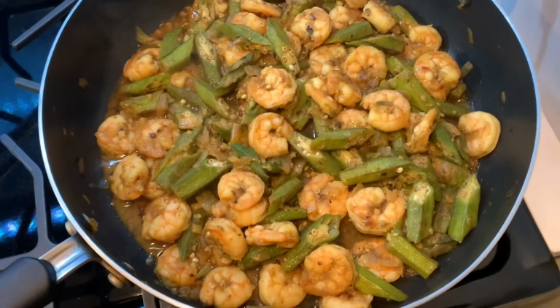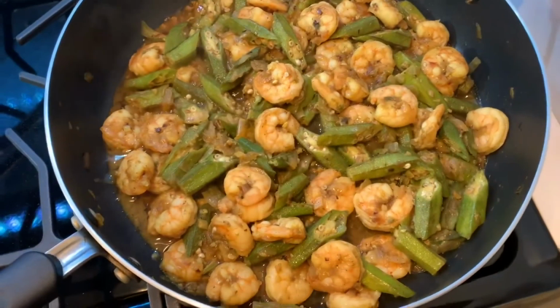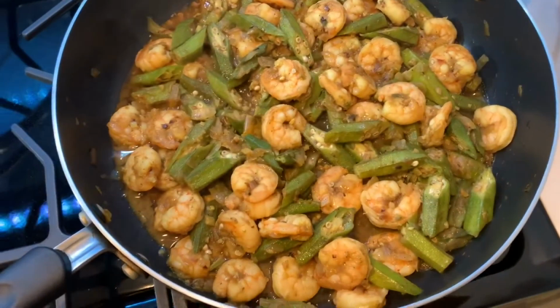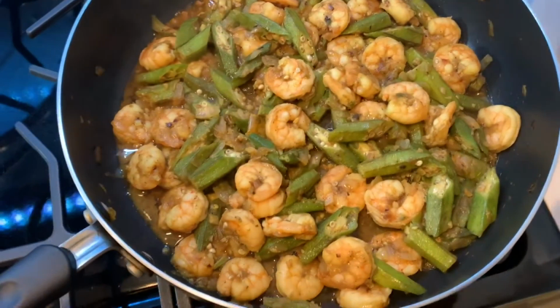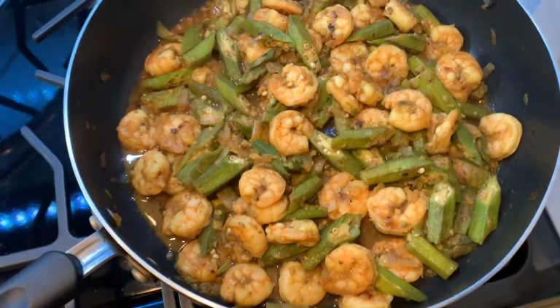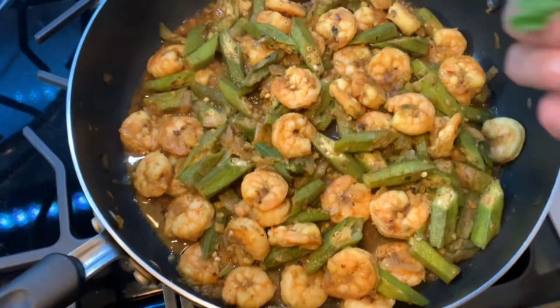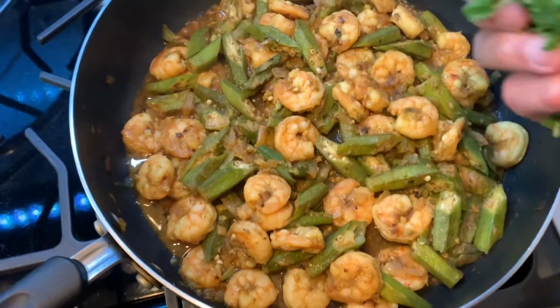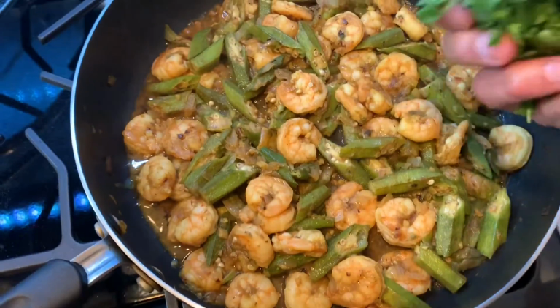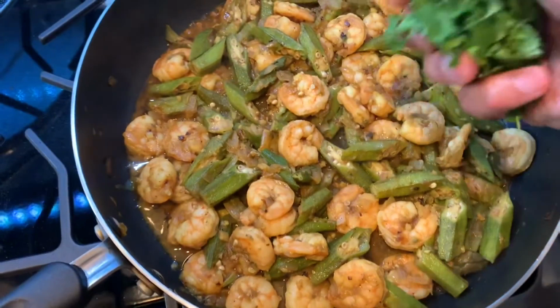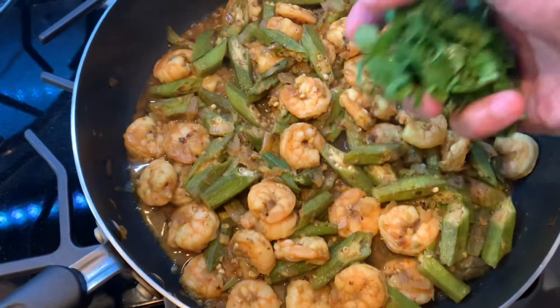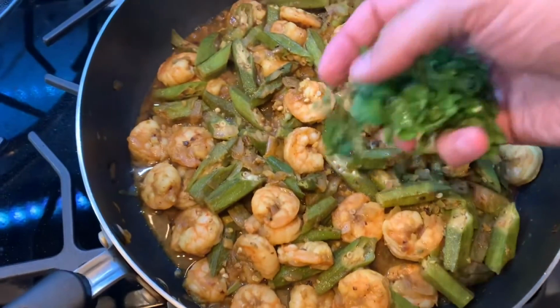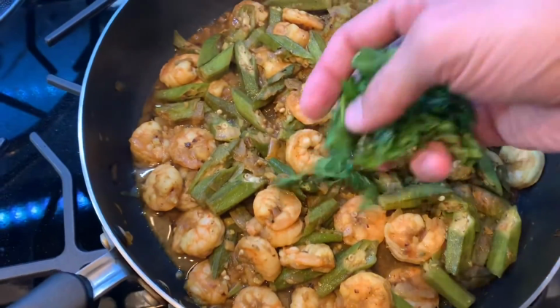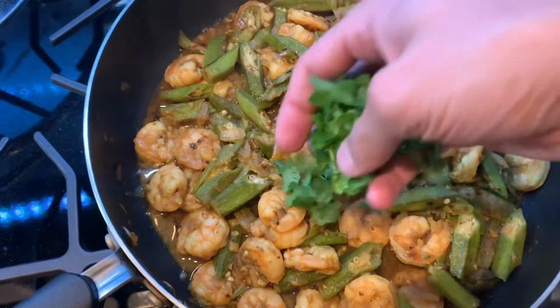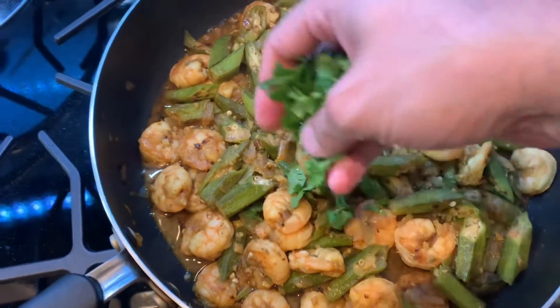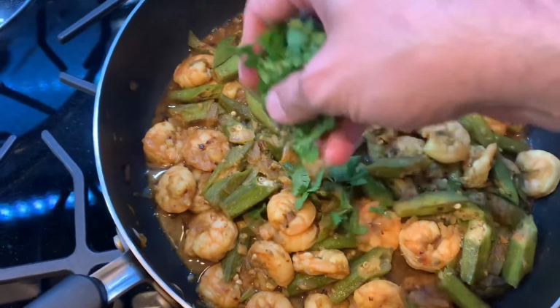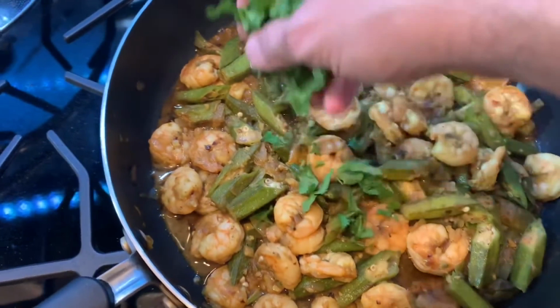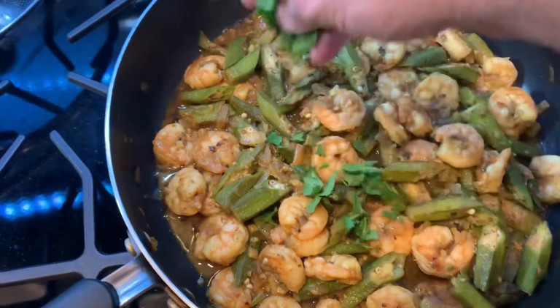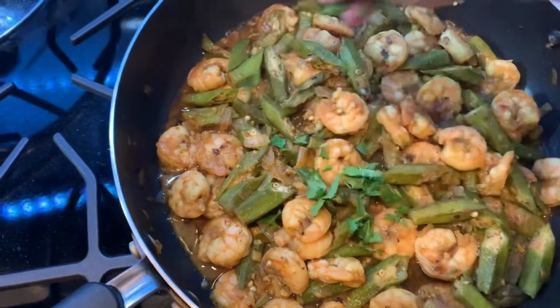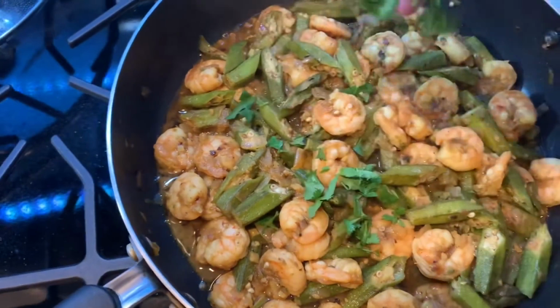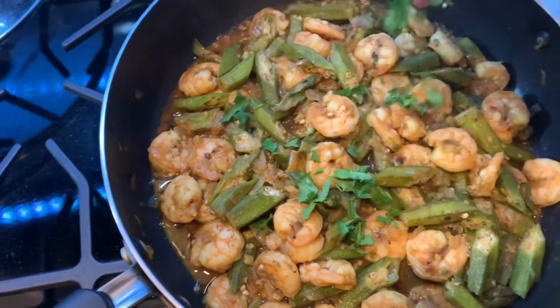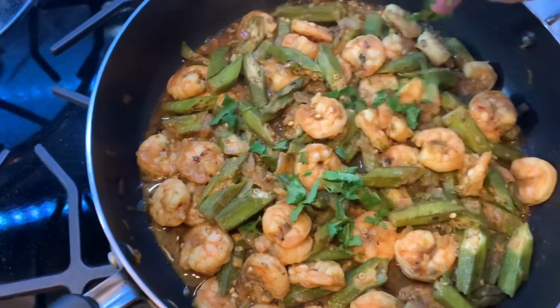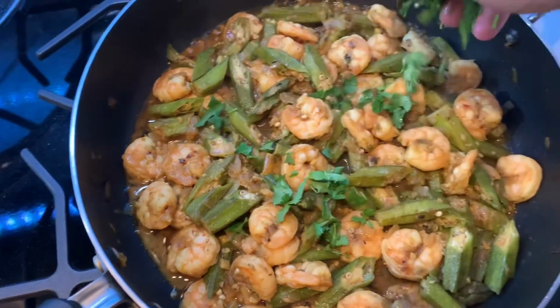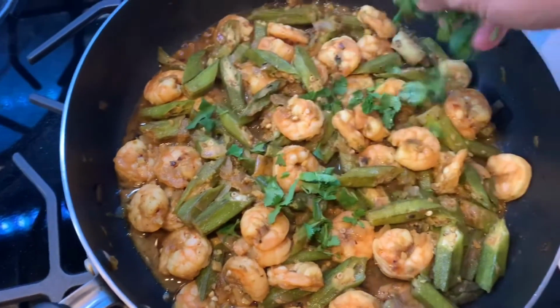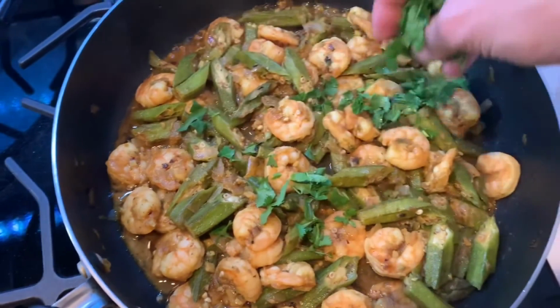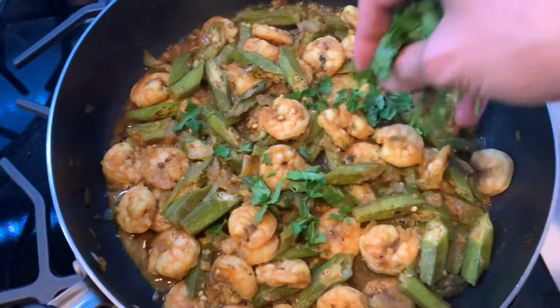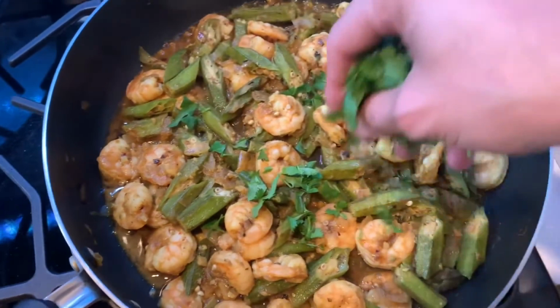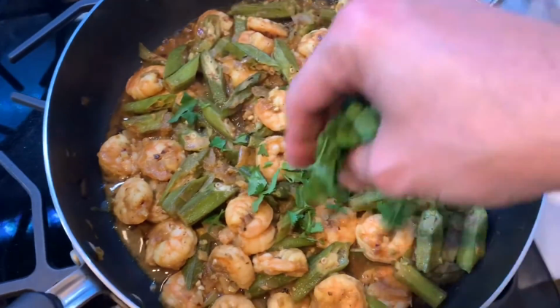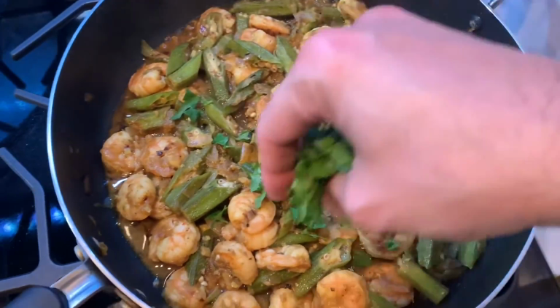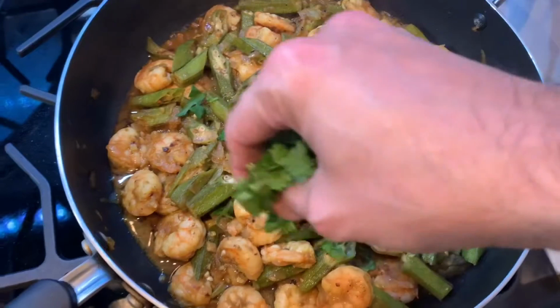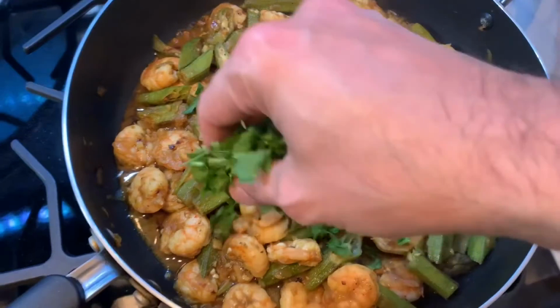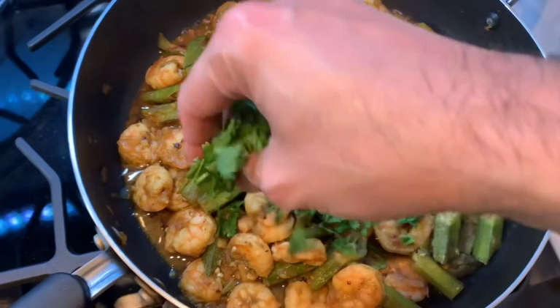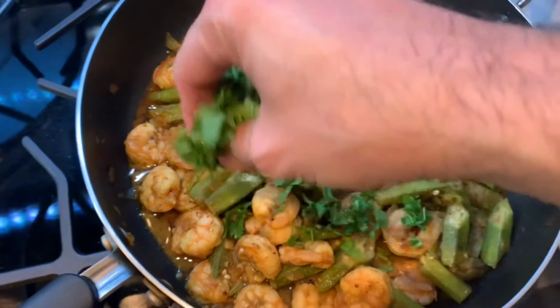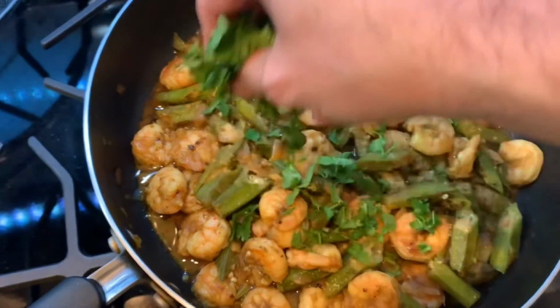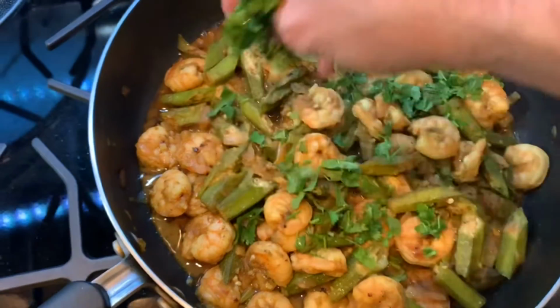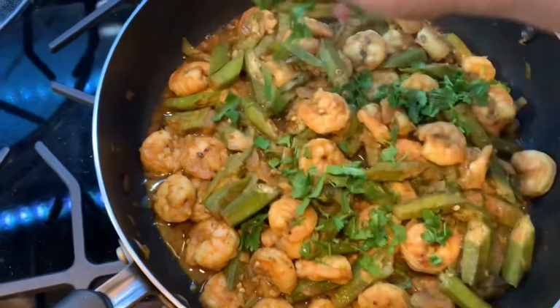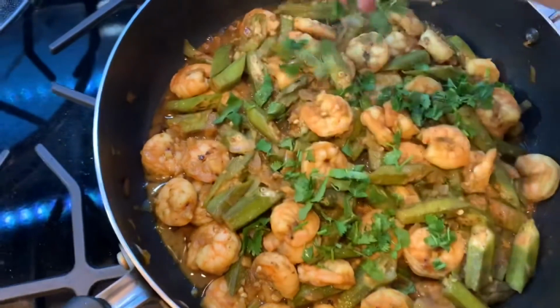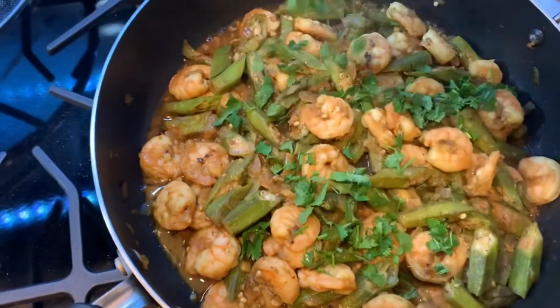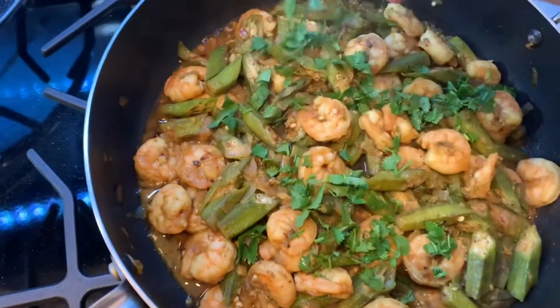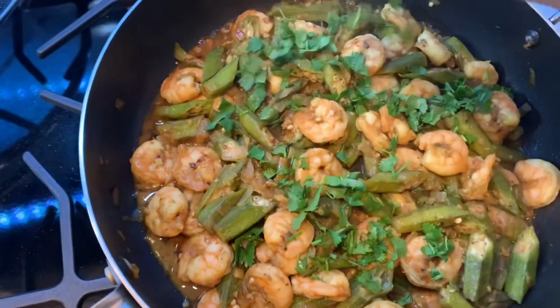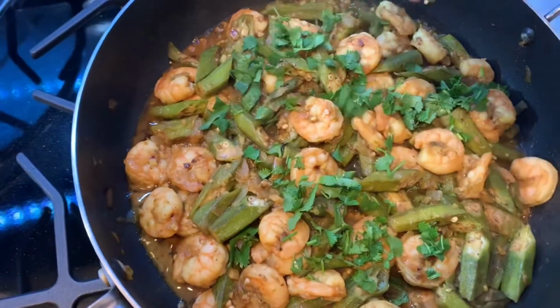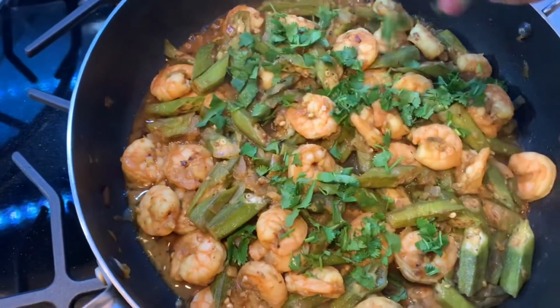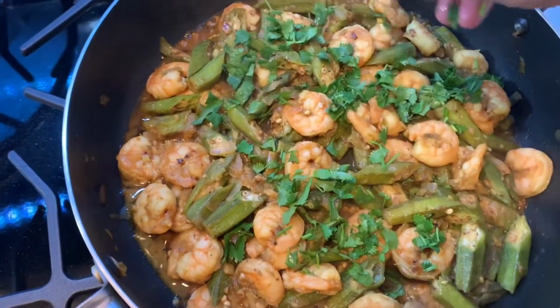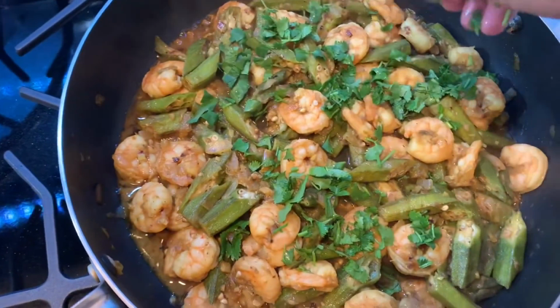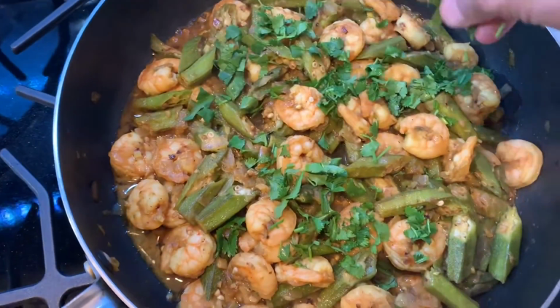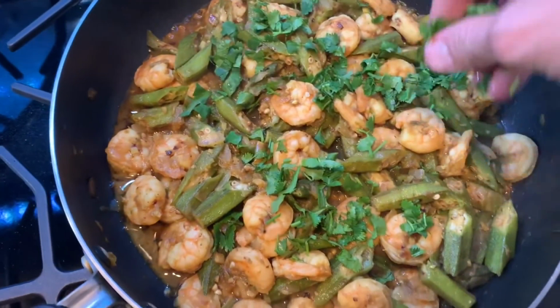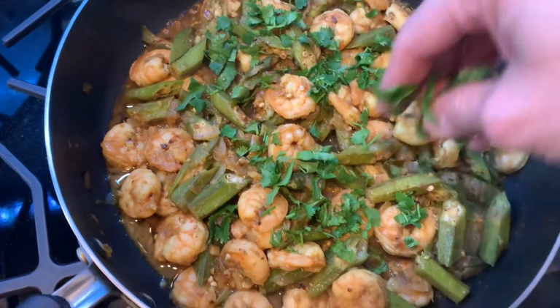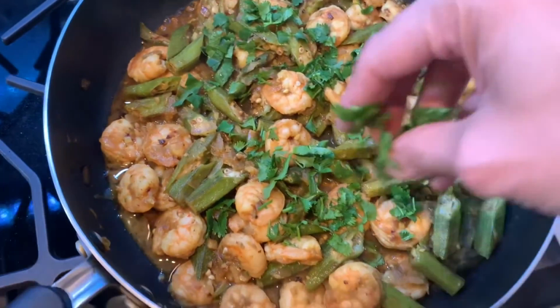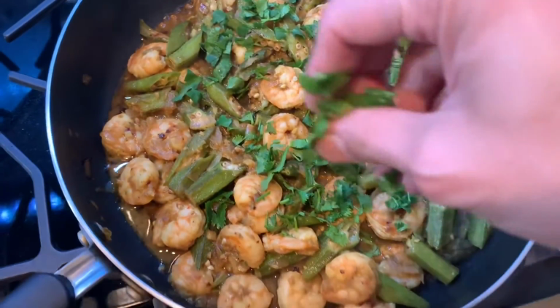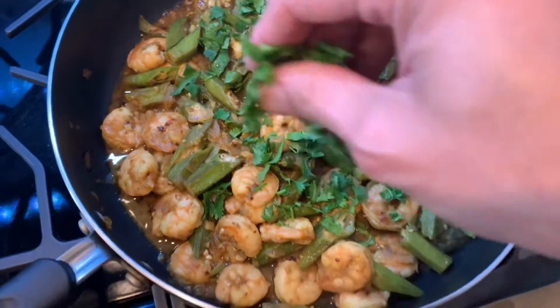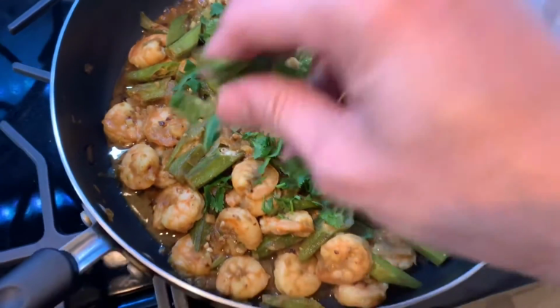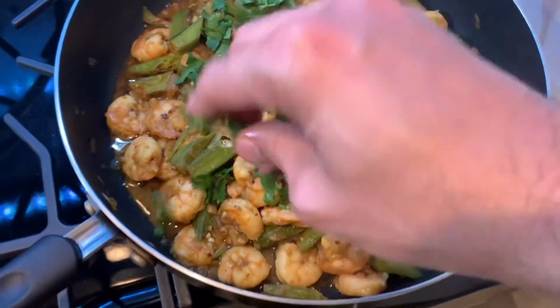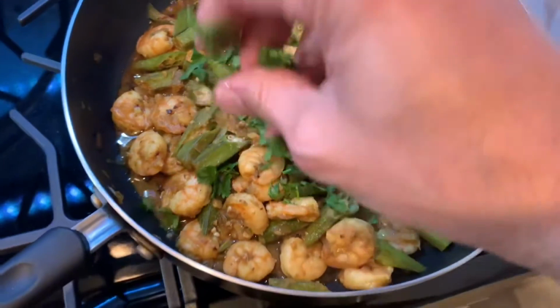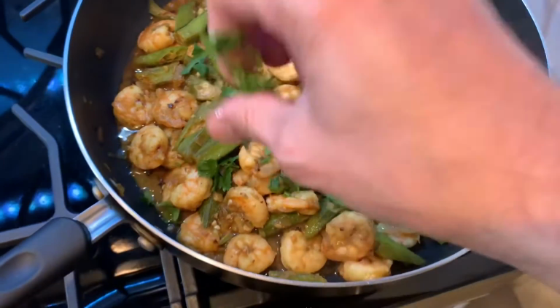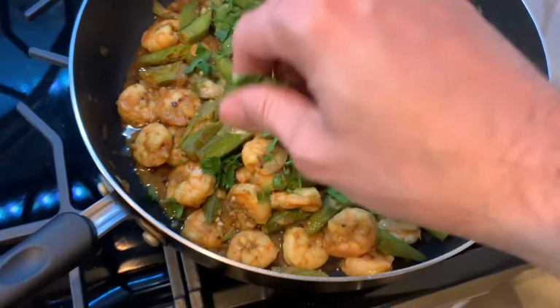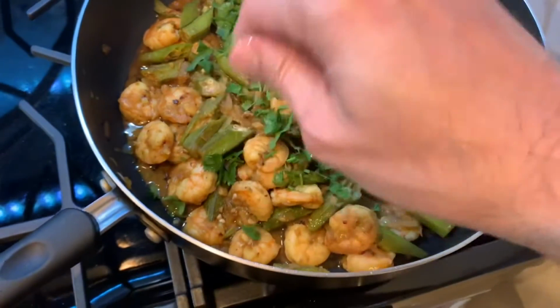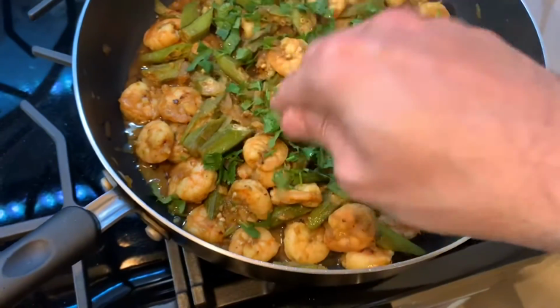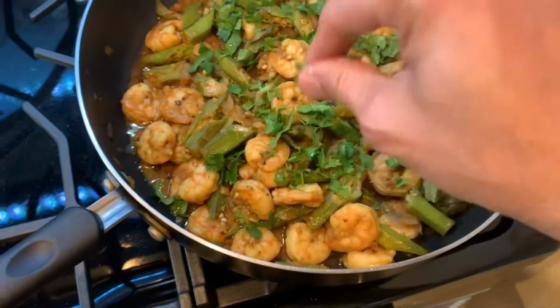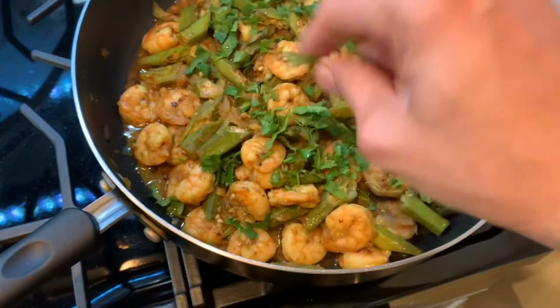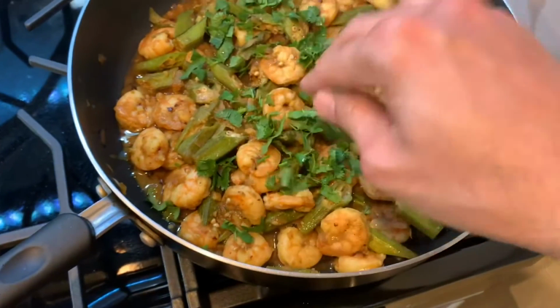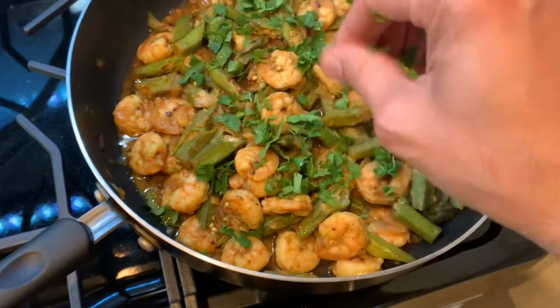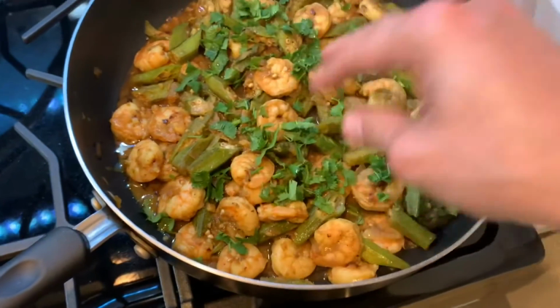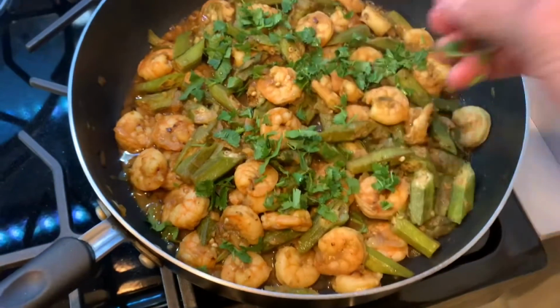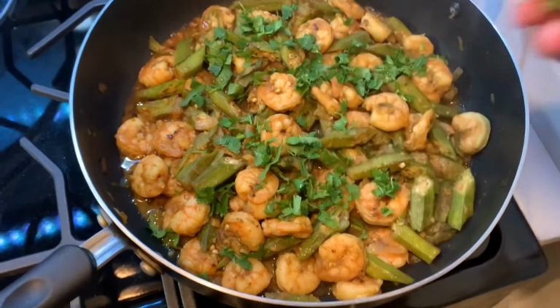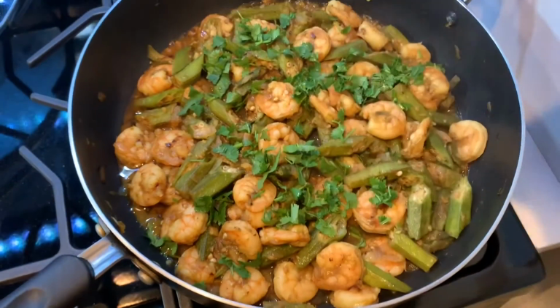Finally, sprinkle some cilantro and your delicious okra and shrimp stew is now ready to be enjoyed.